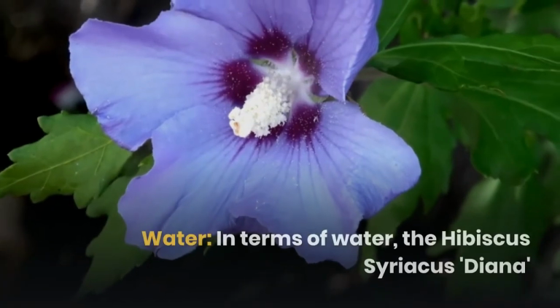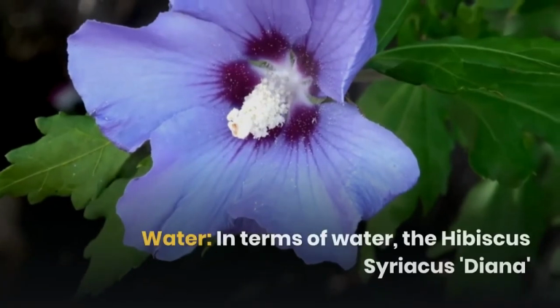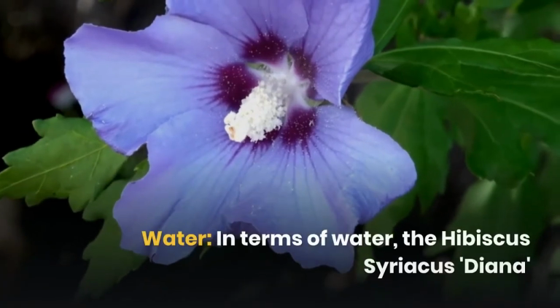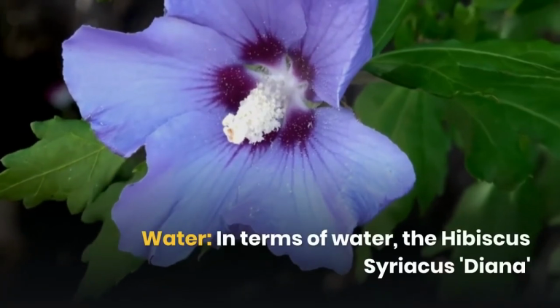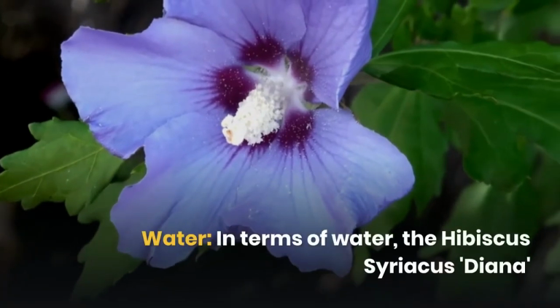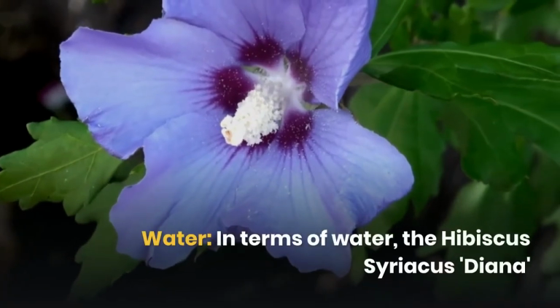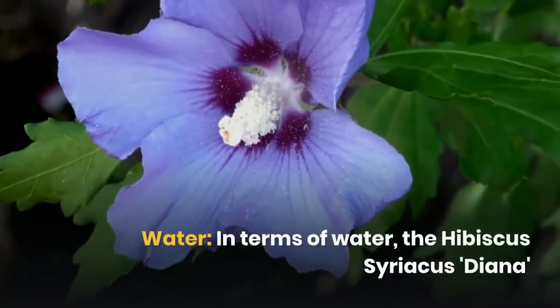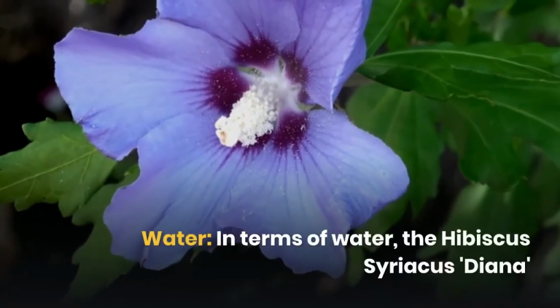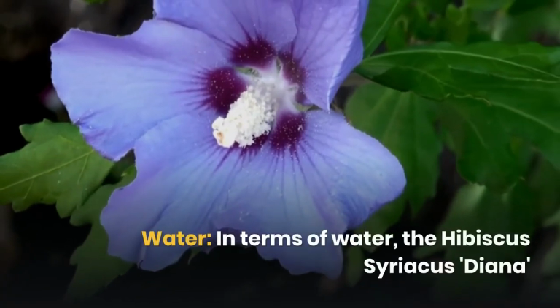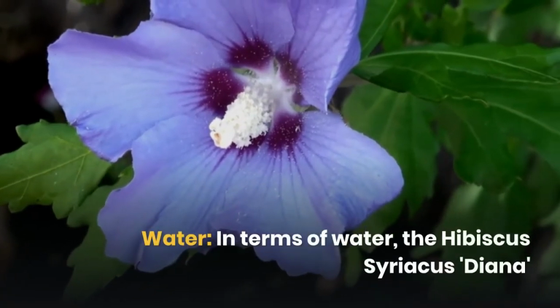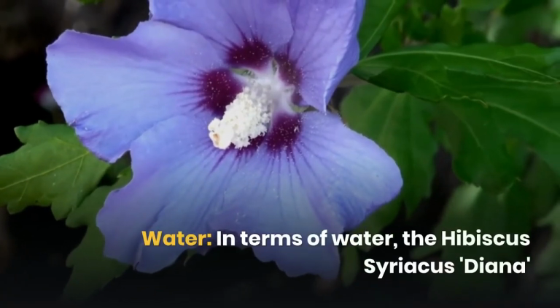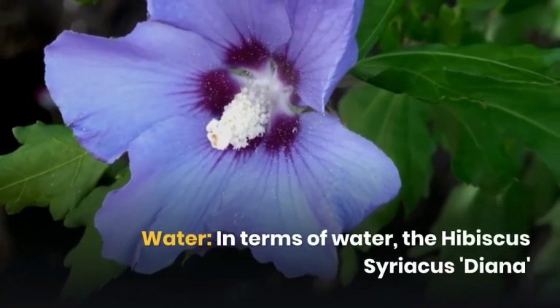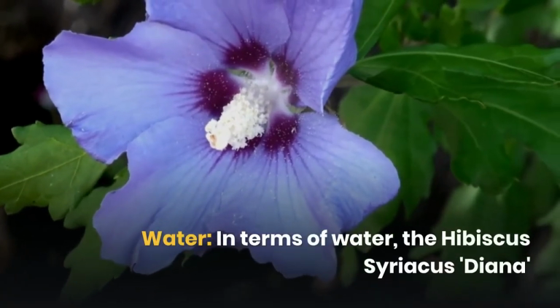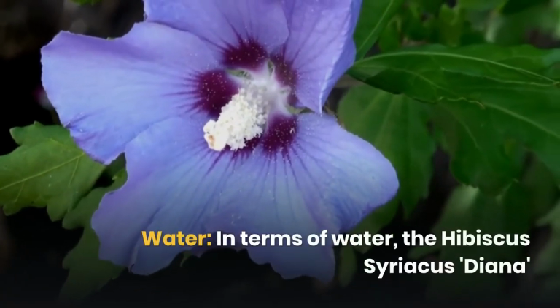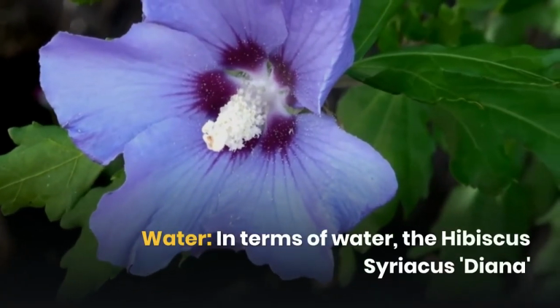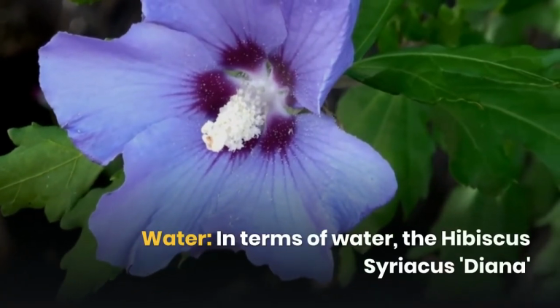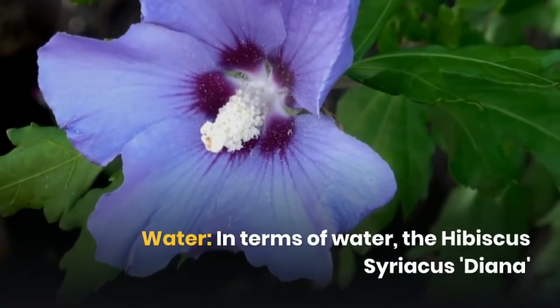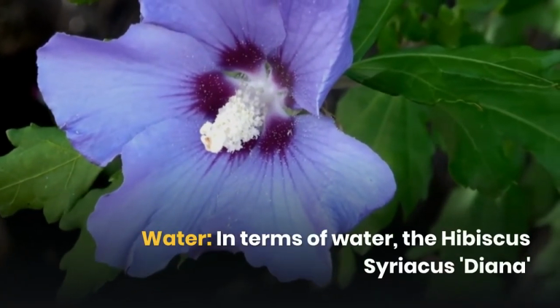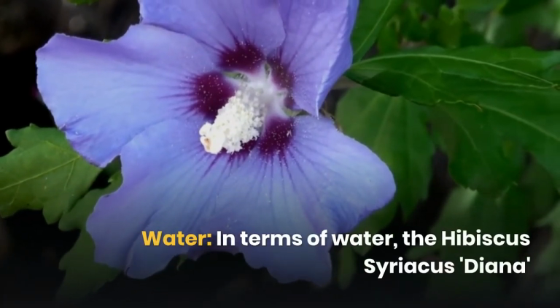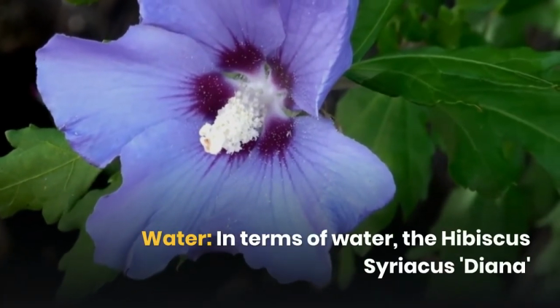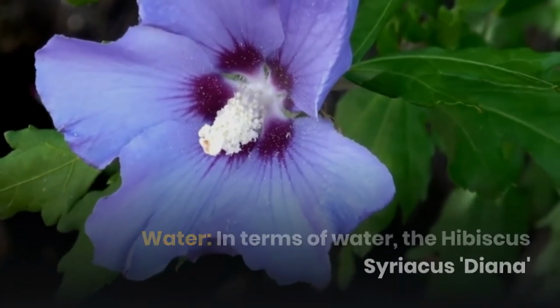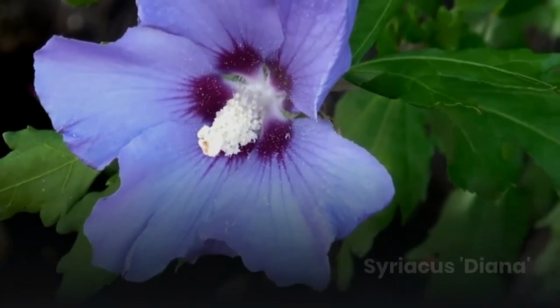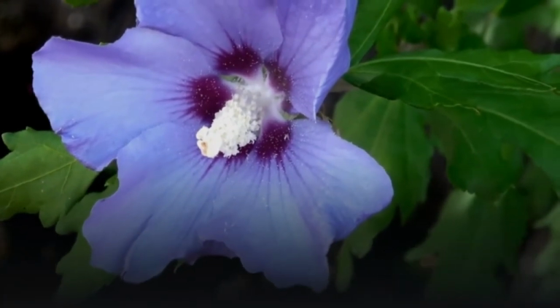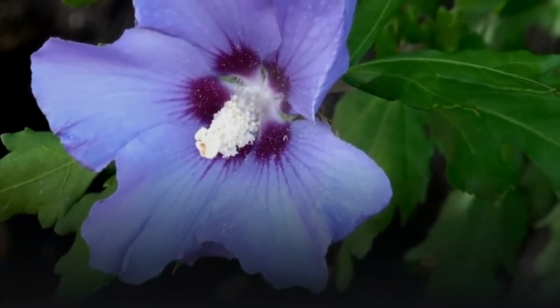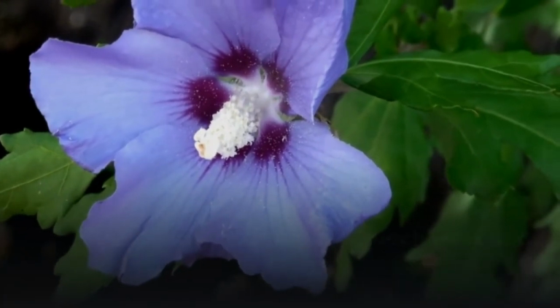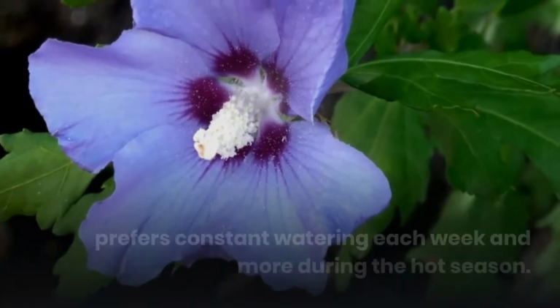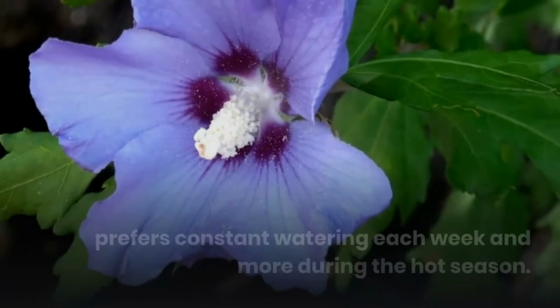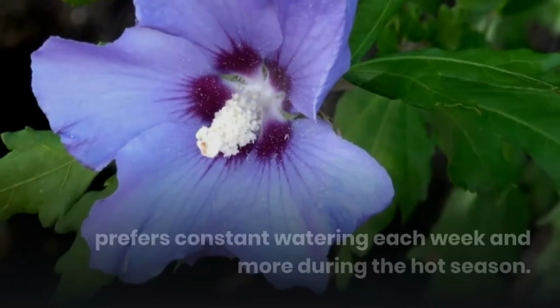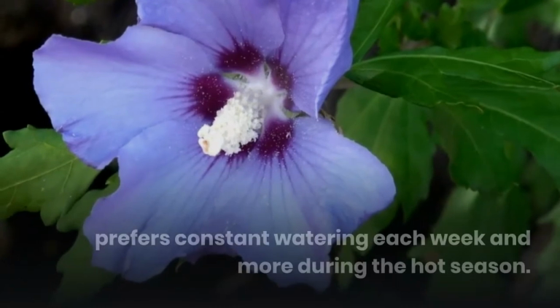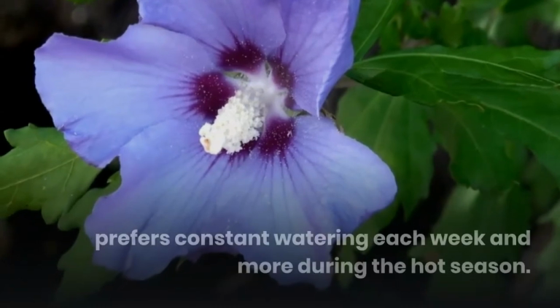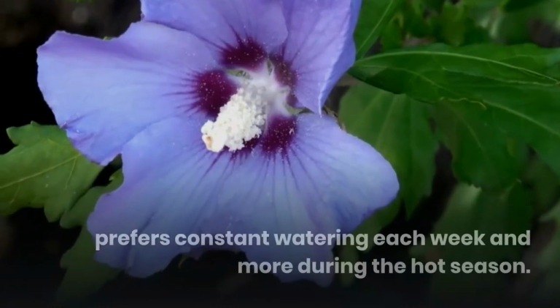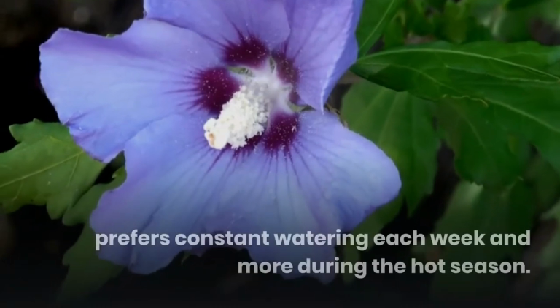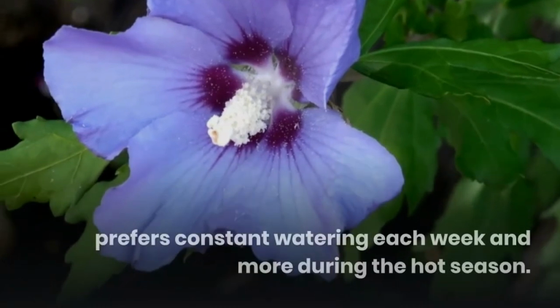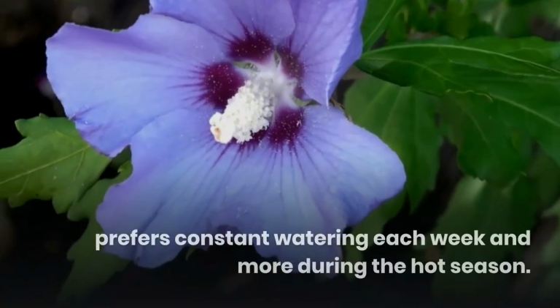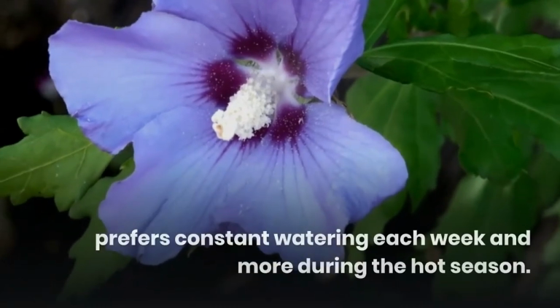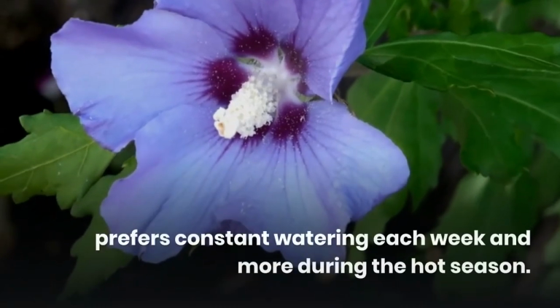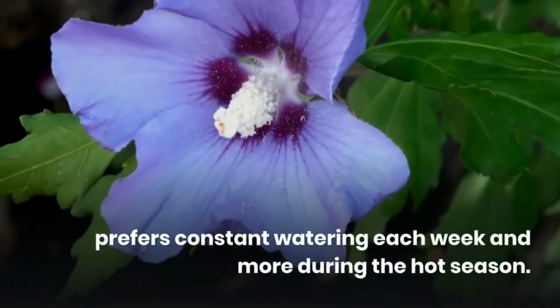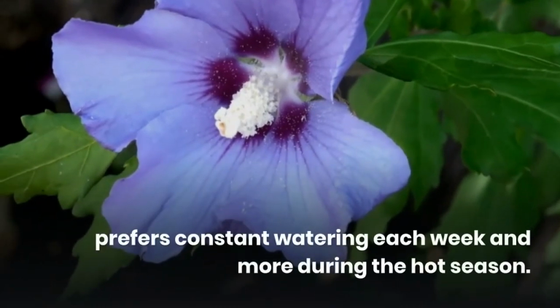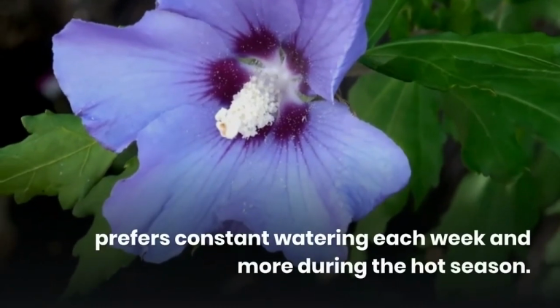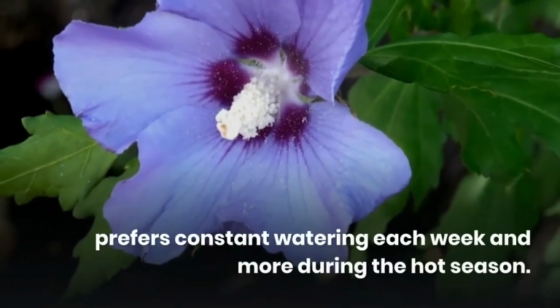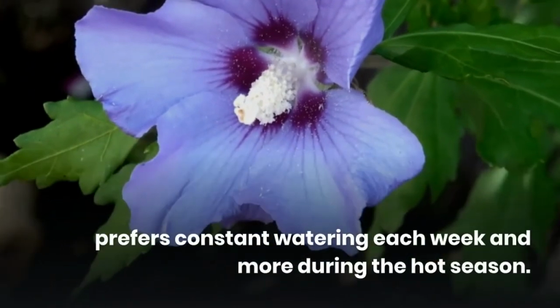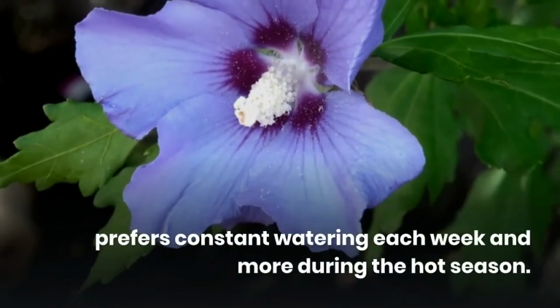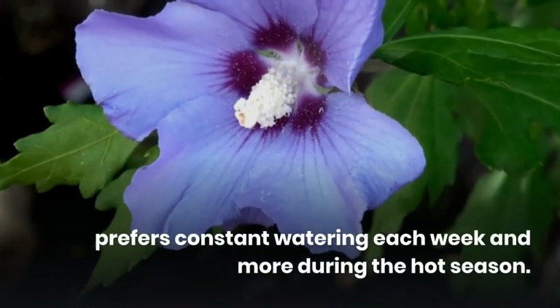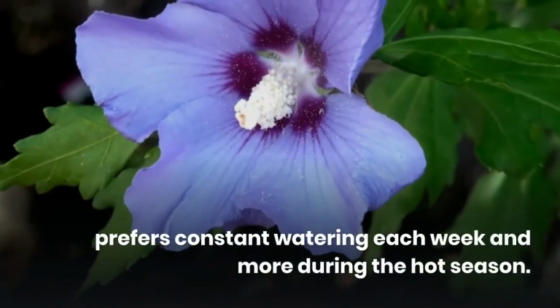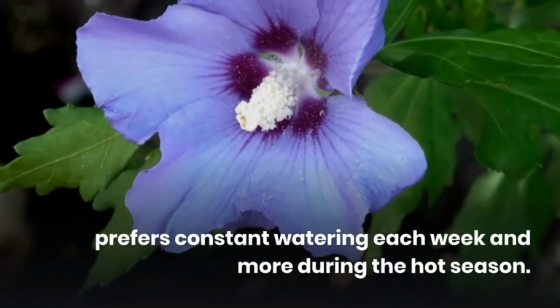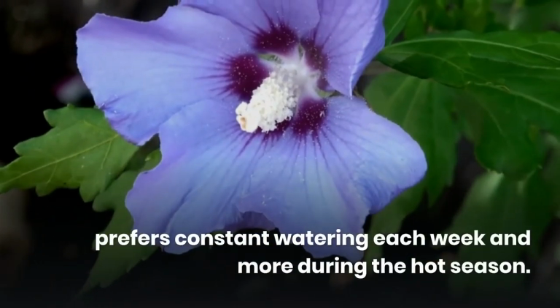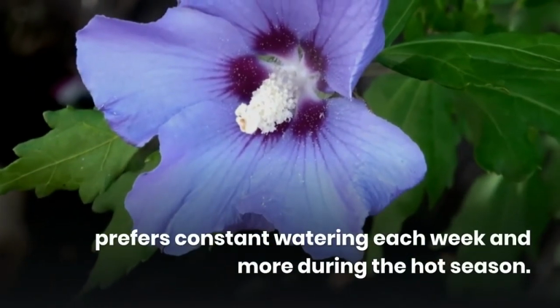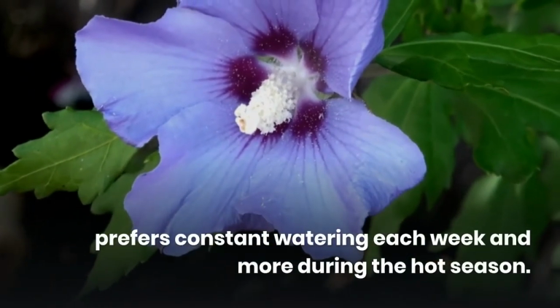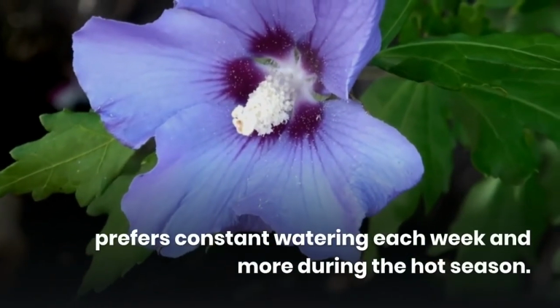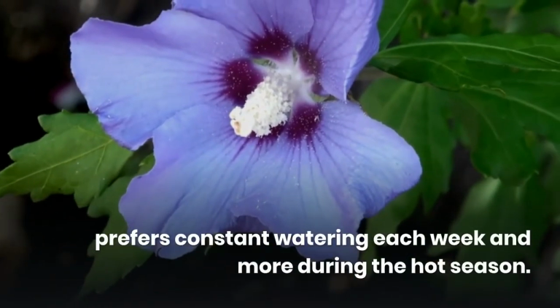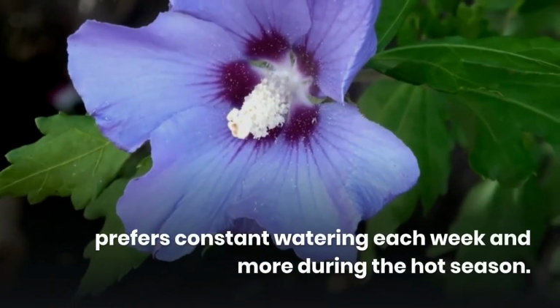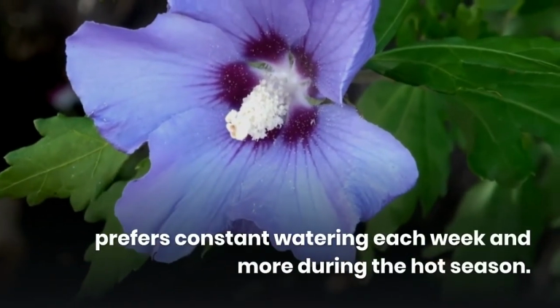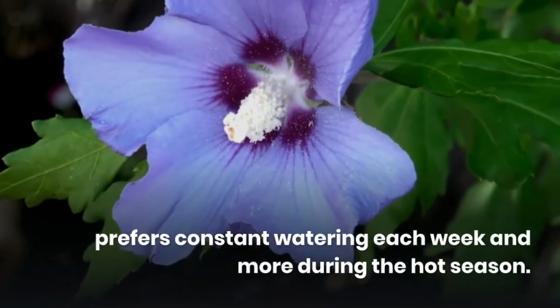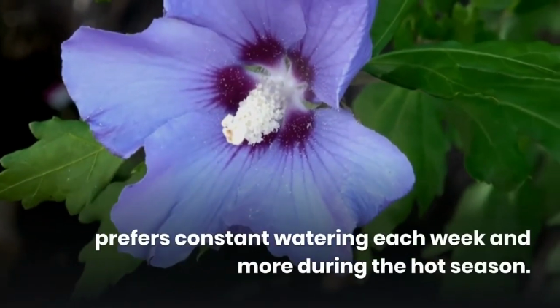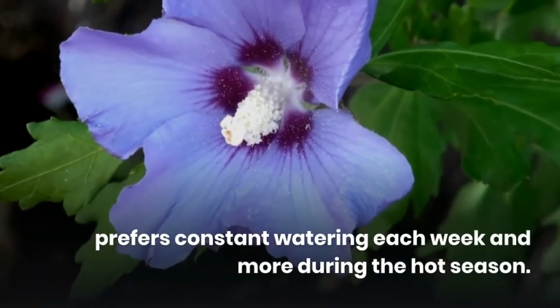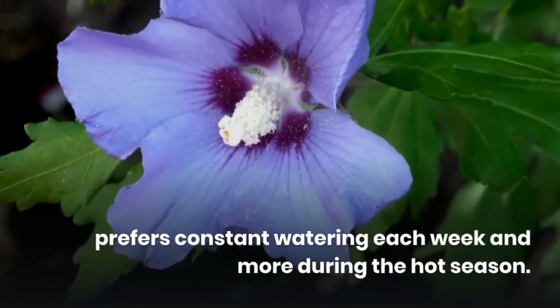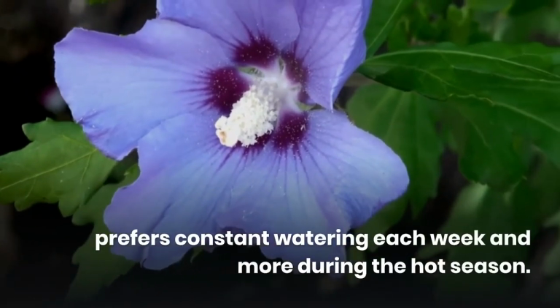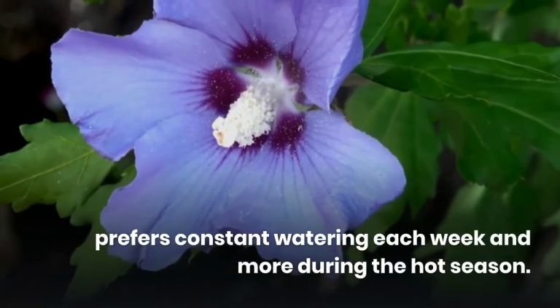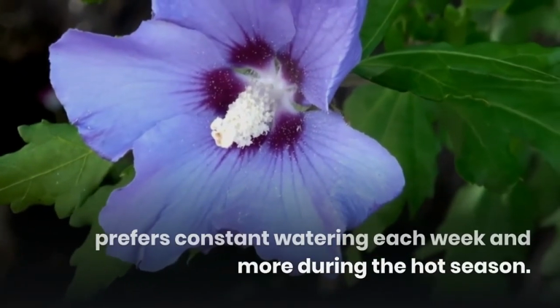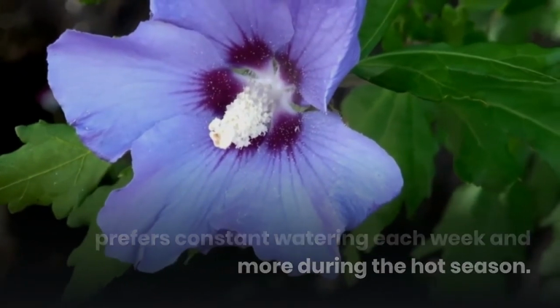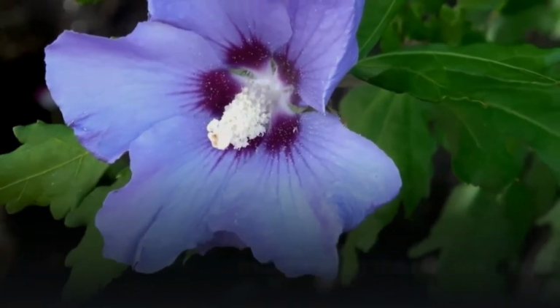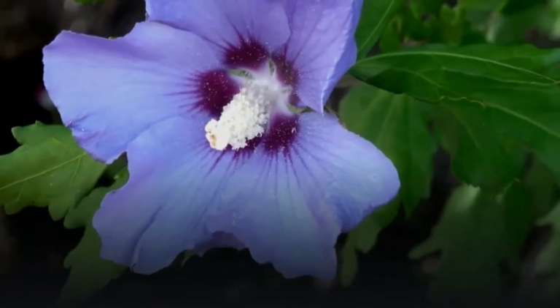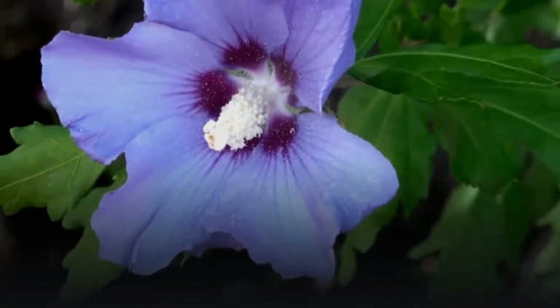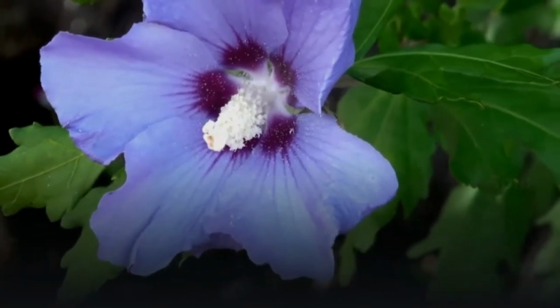In terms of water, the Hibiscus Syriacus Diana prefers constant watering each week and more during the hot season.